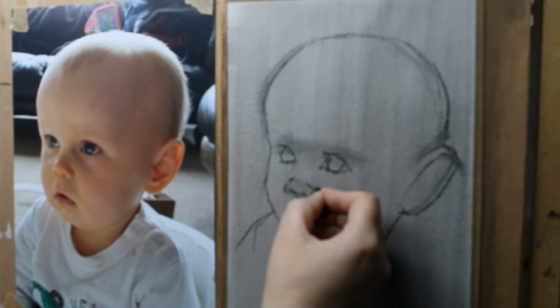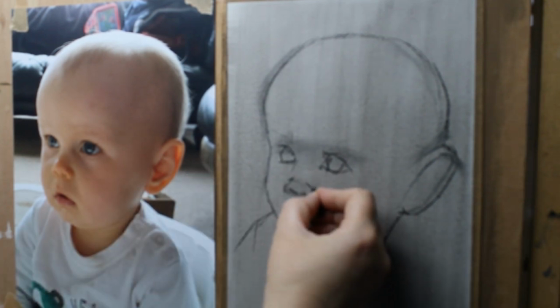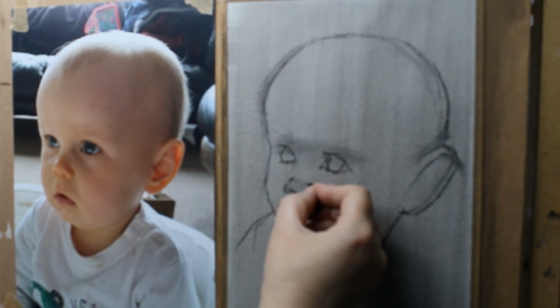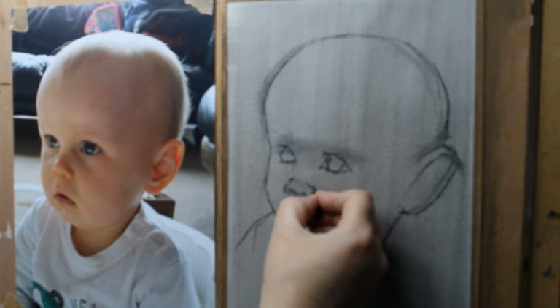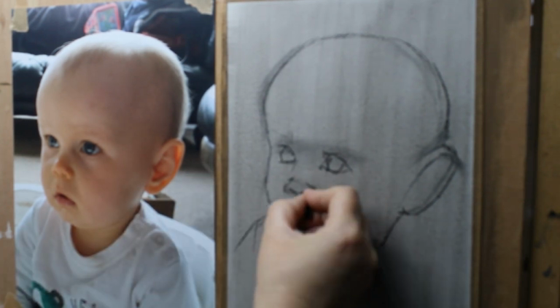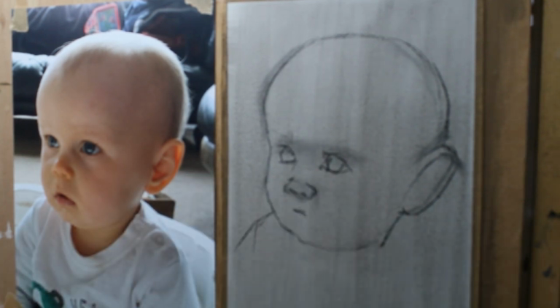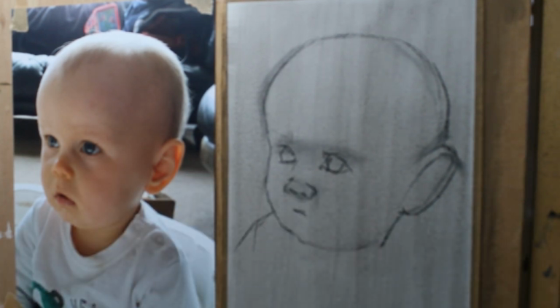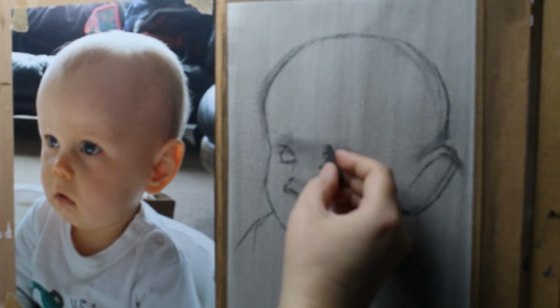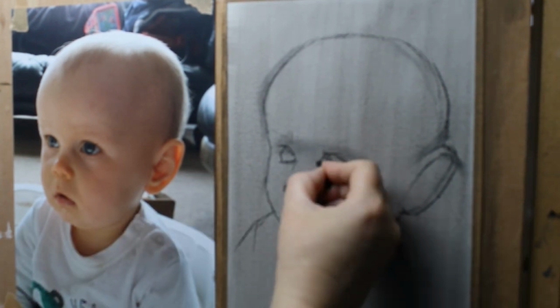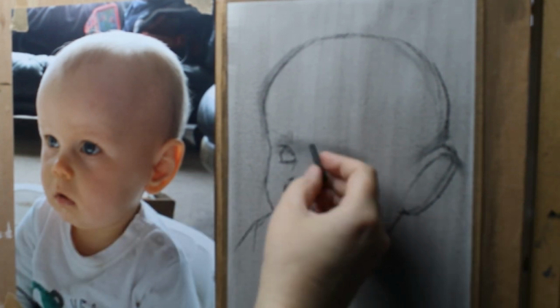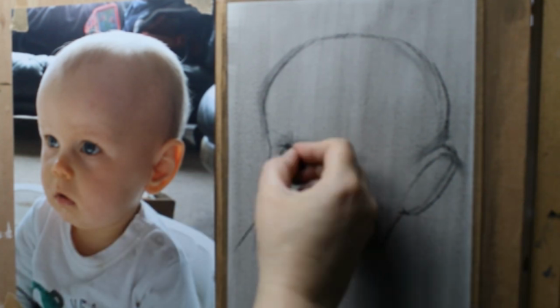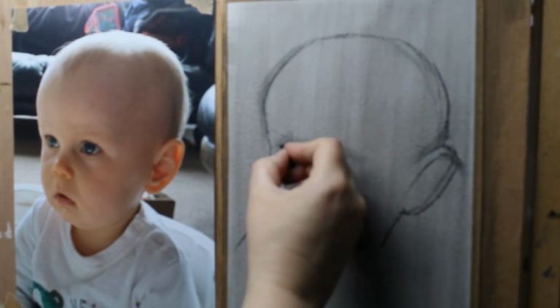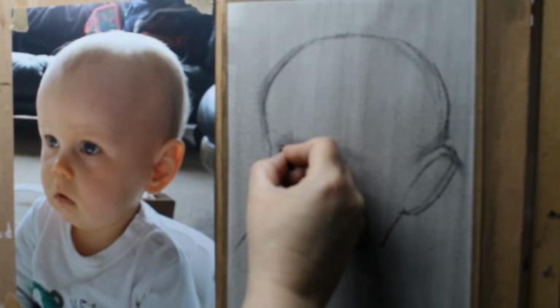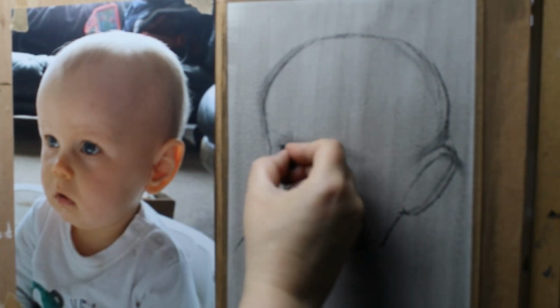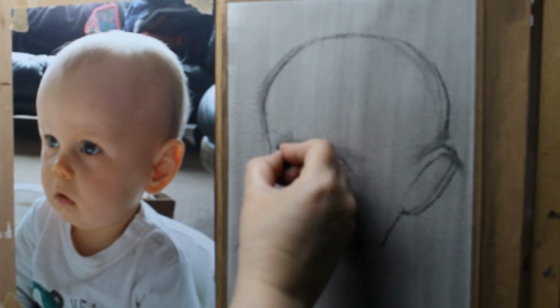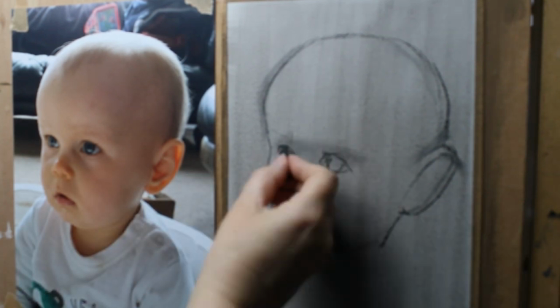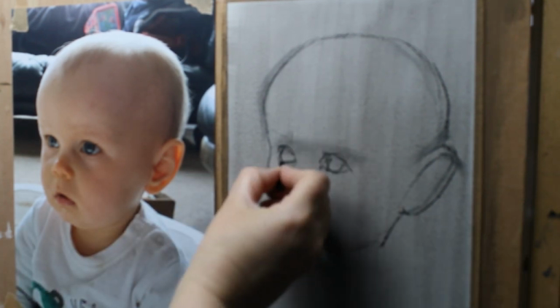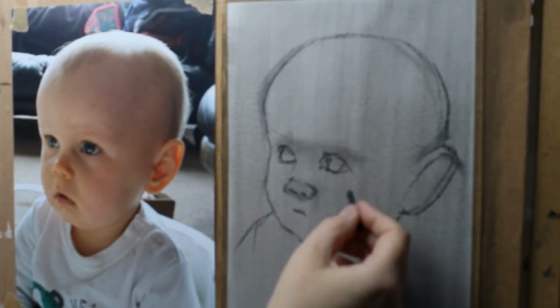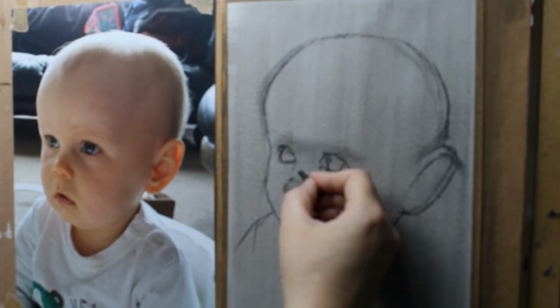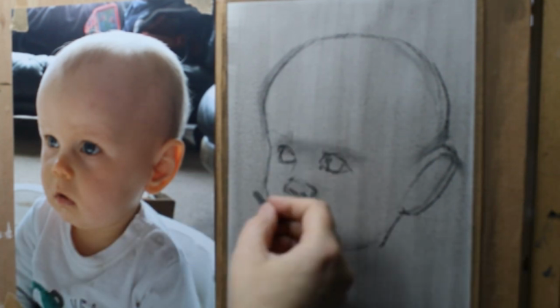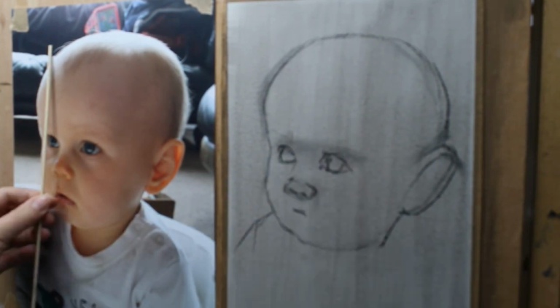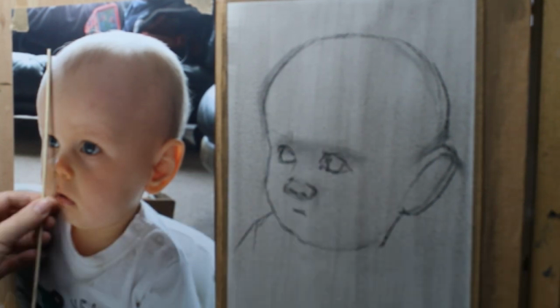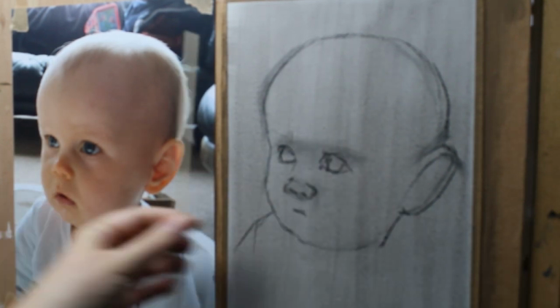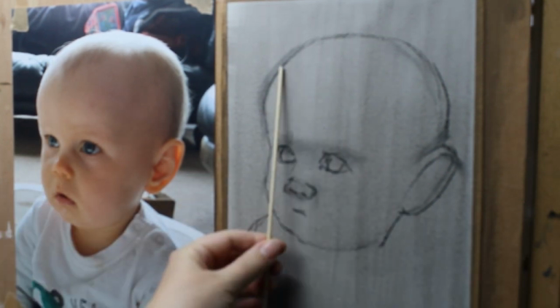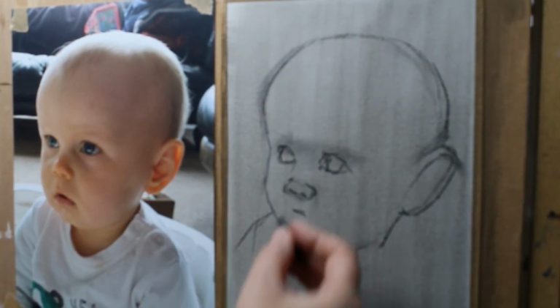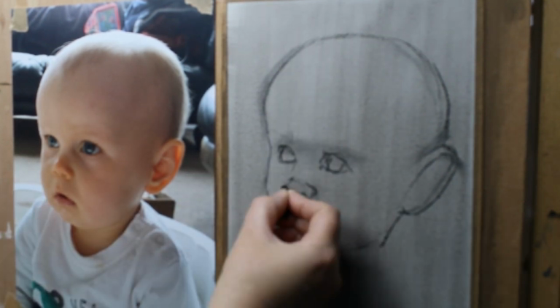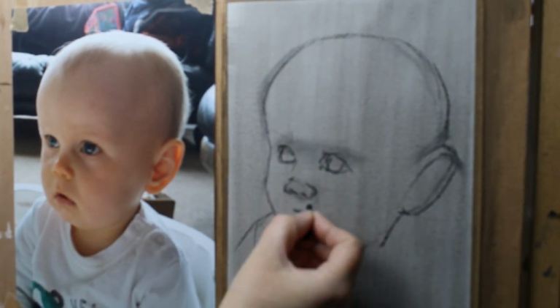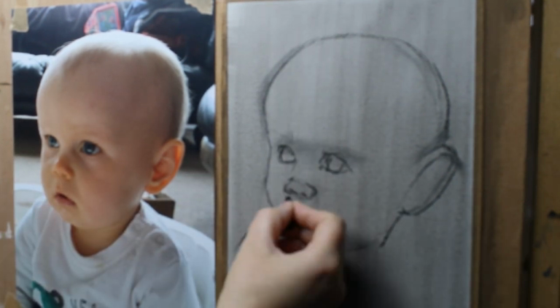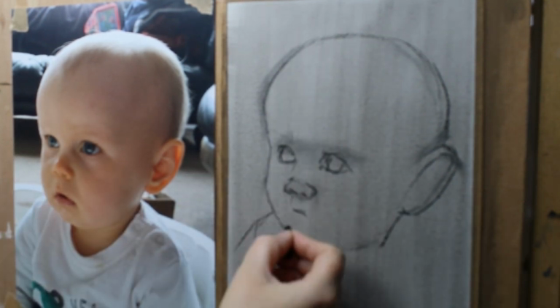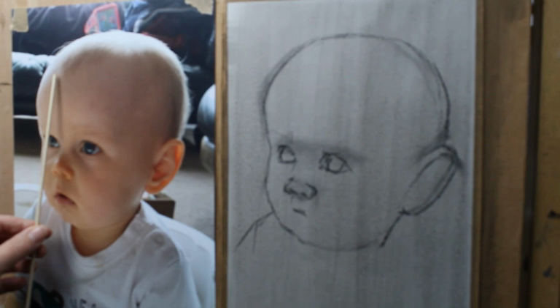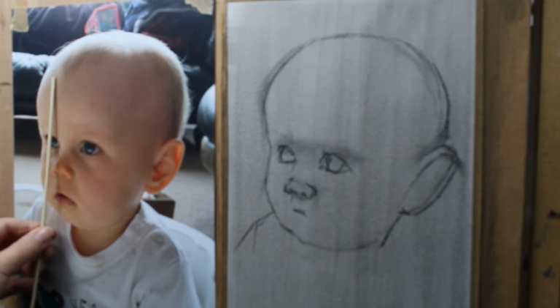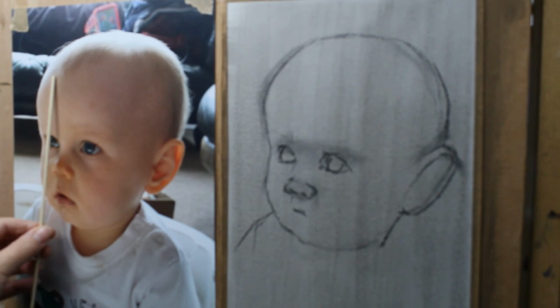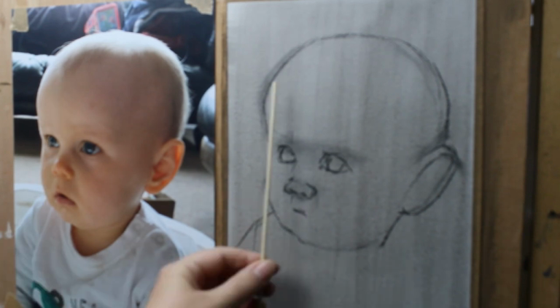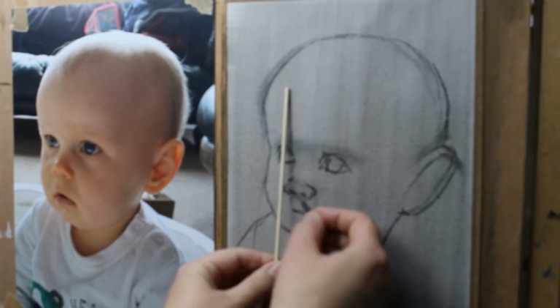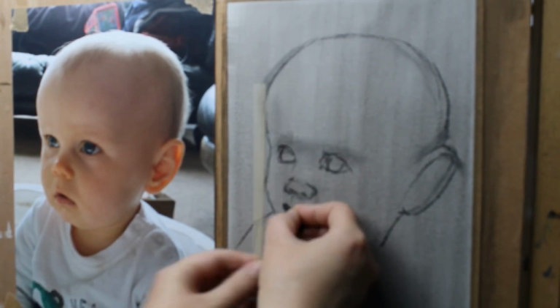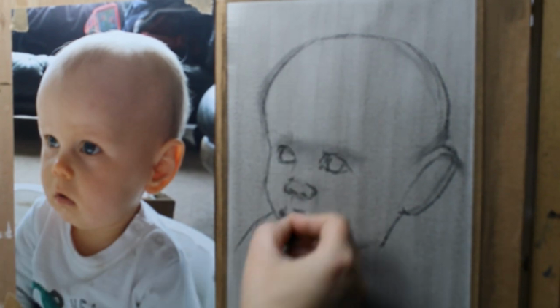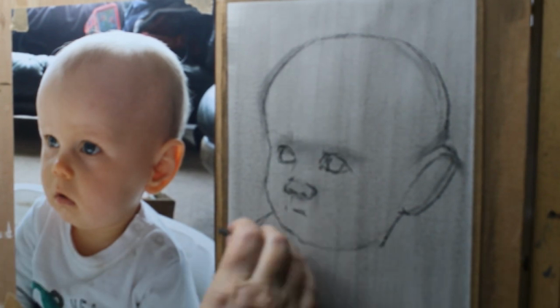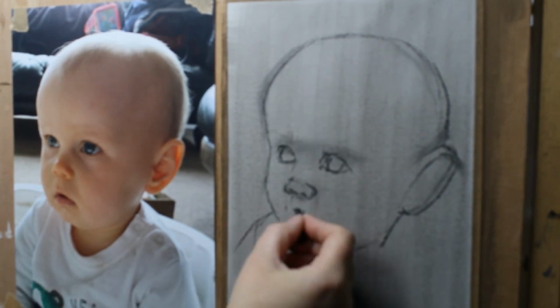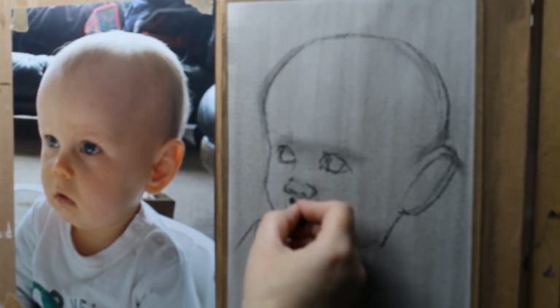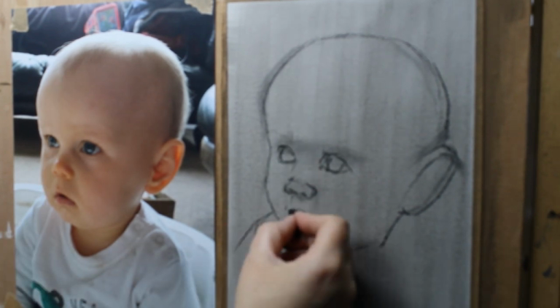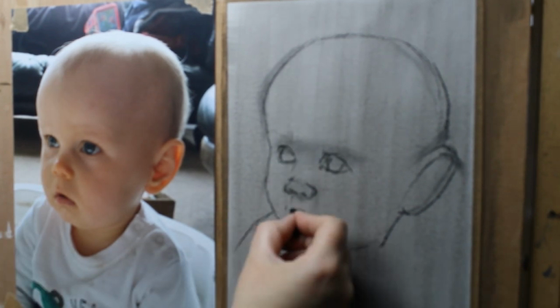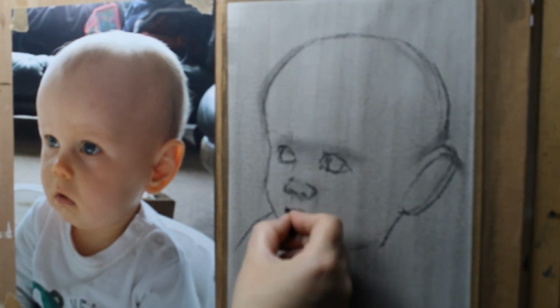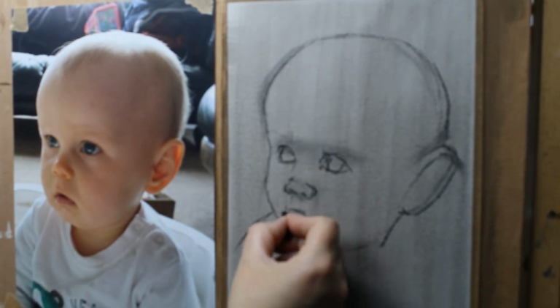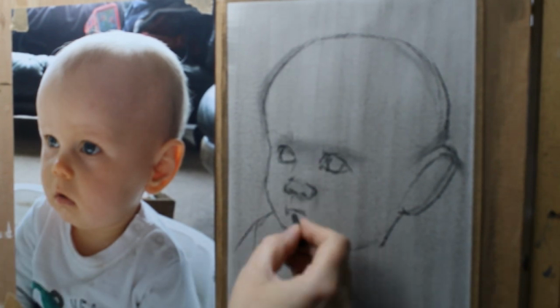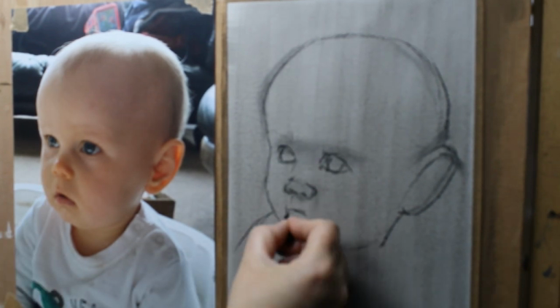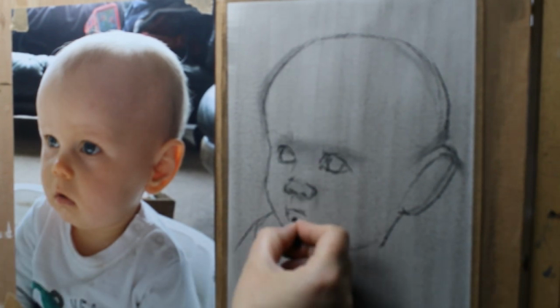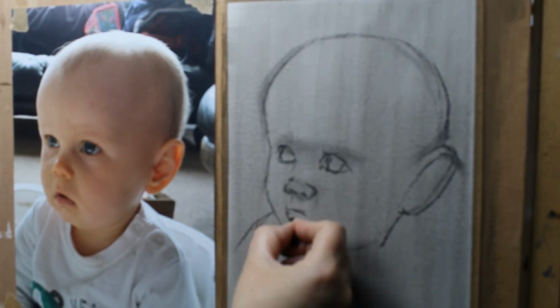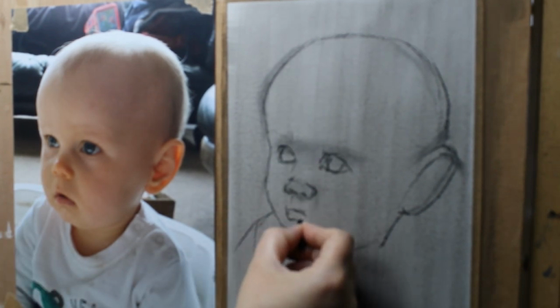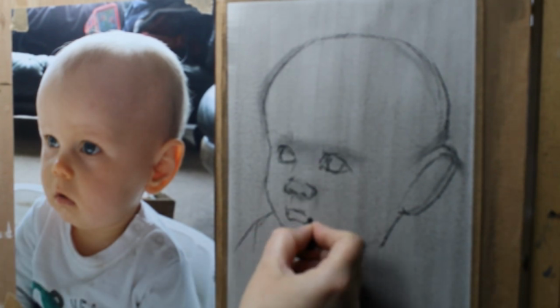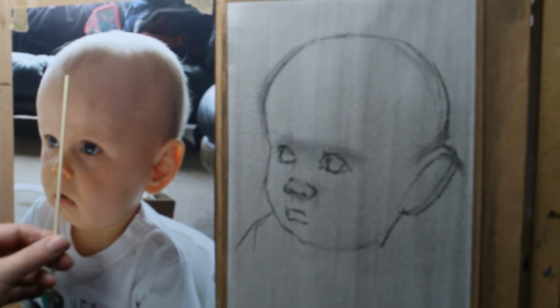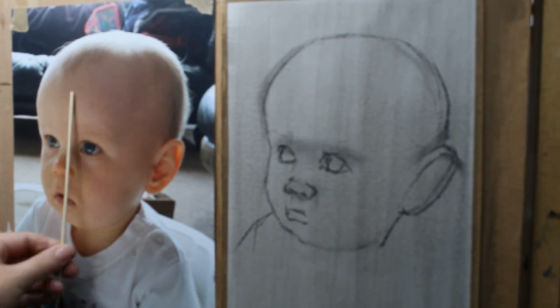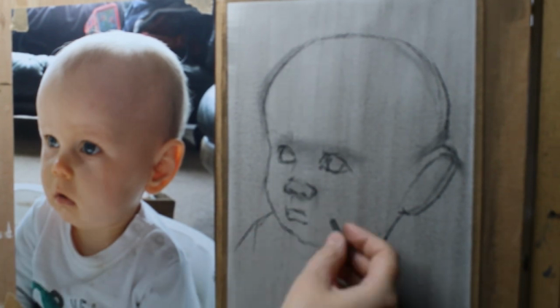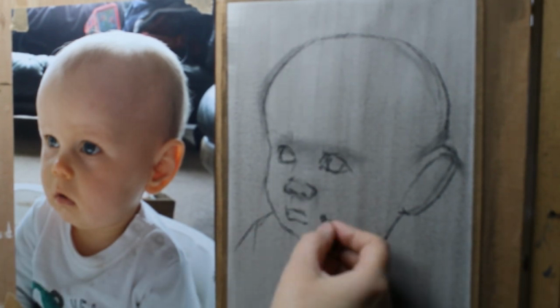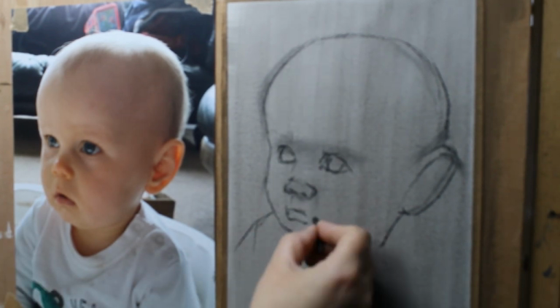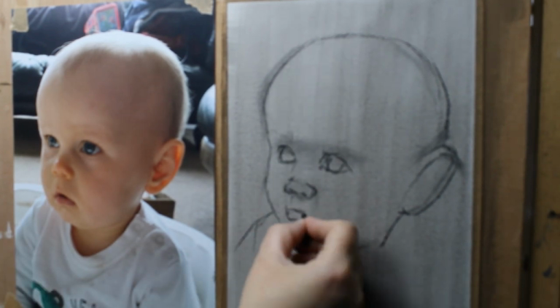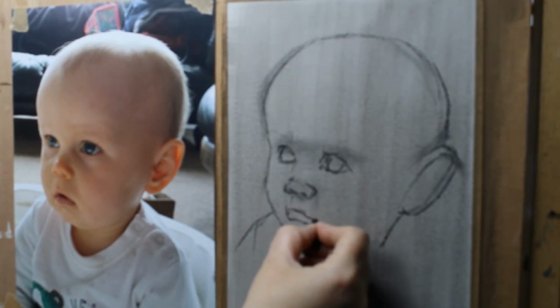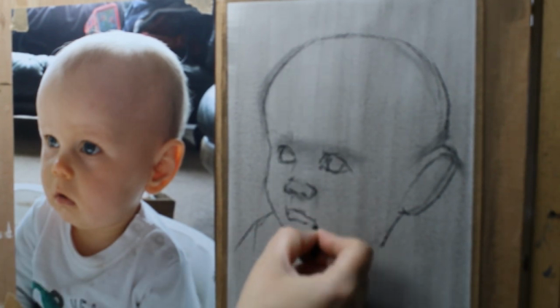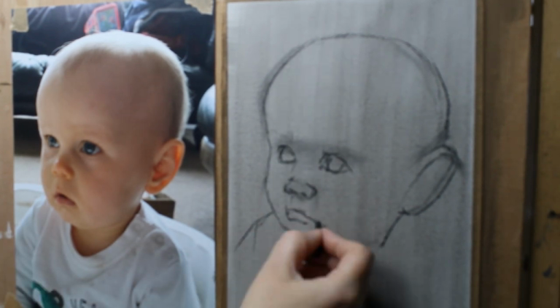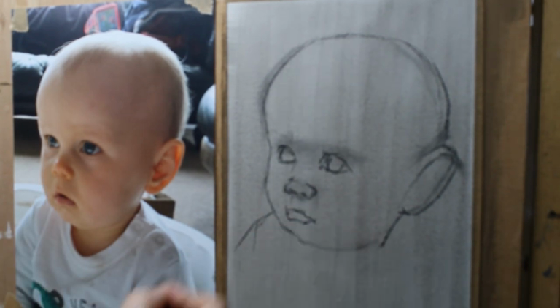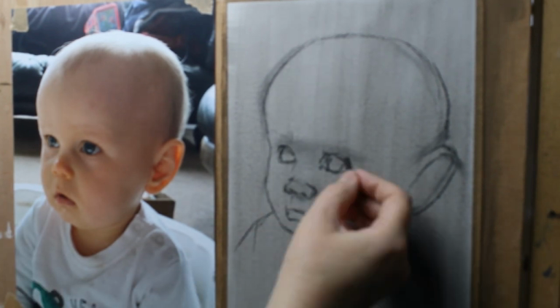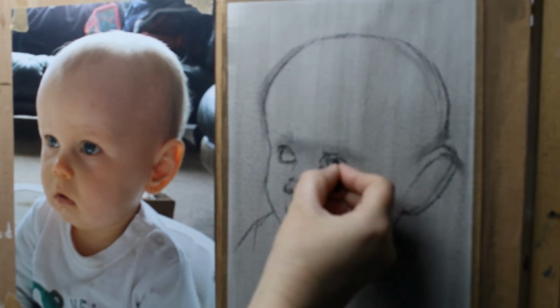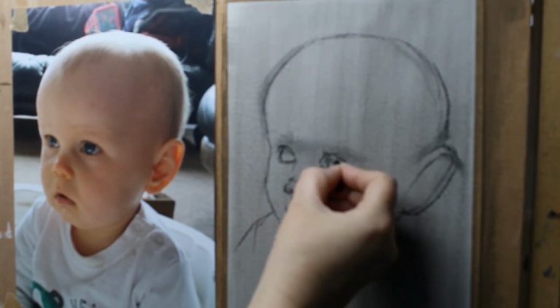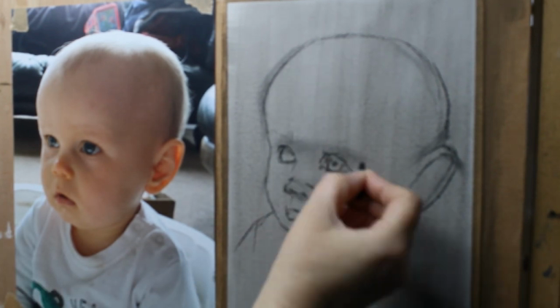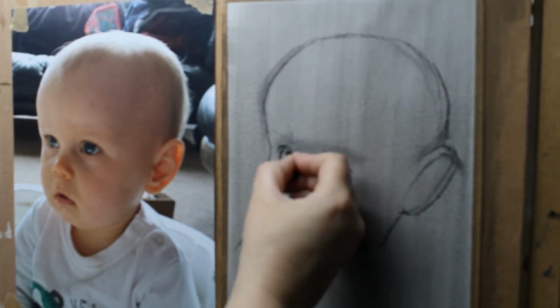I must apologise for the quality of this bit of footage. It's totally out of focus but it does improve as we go along.